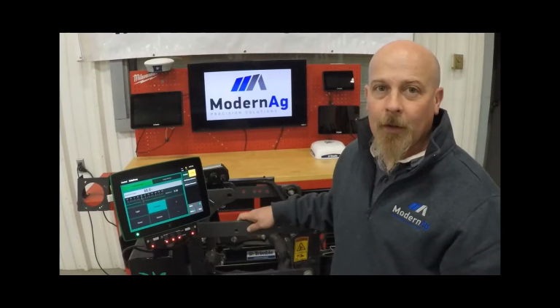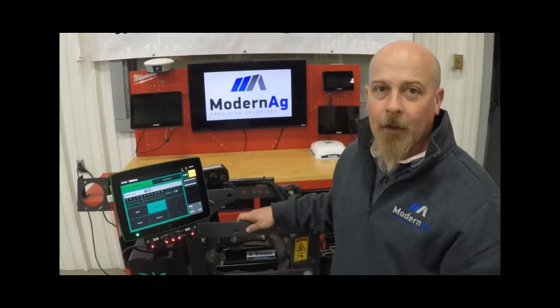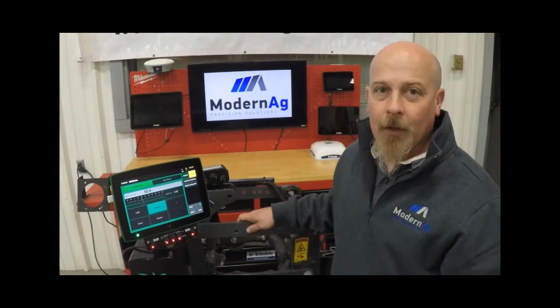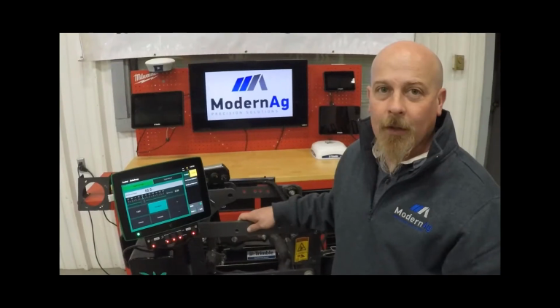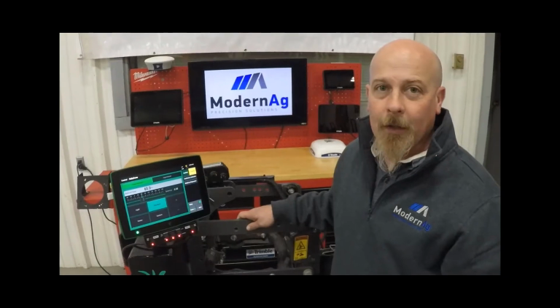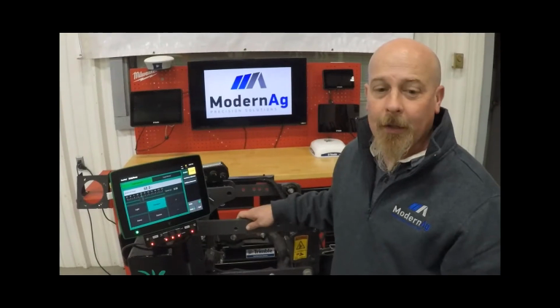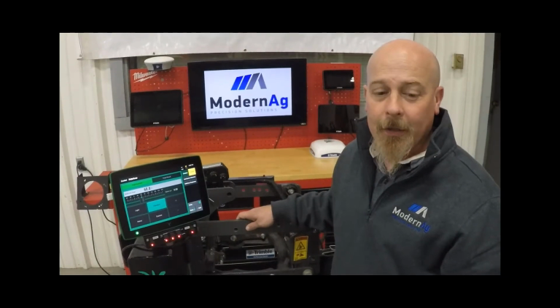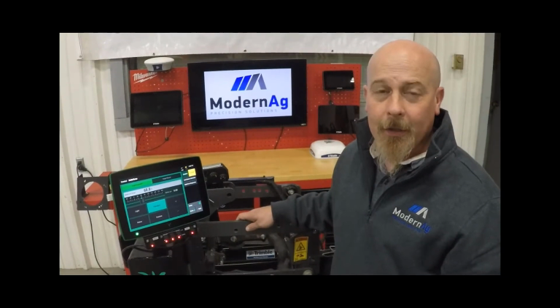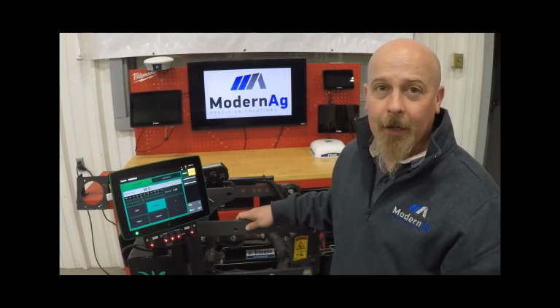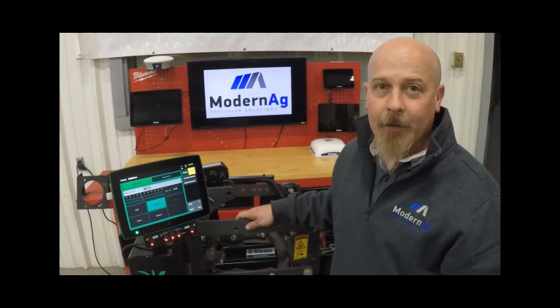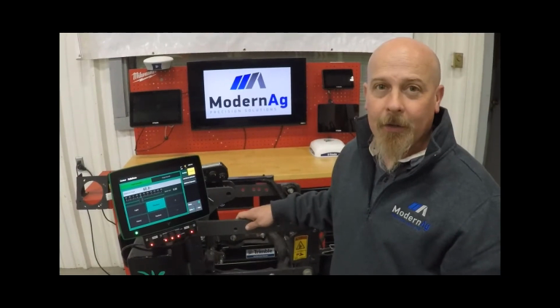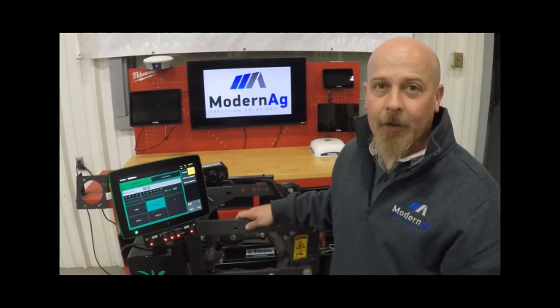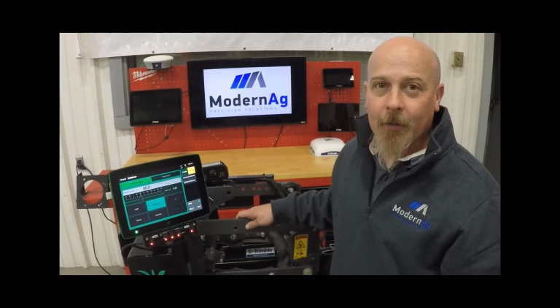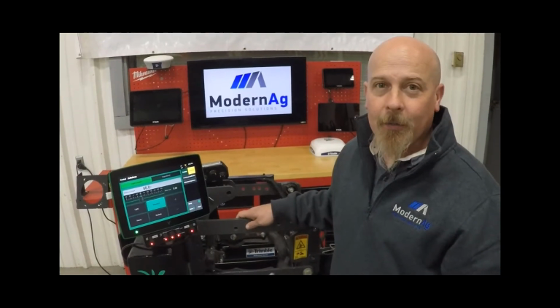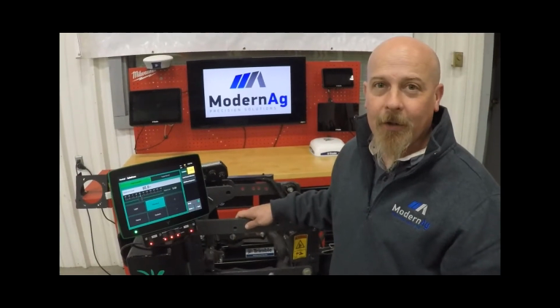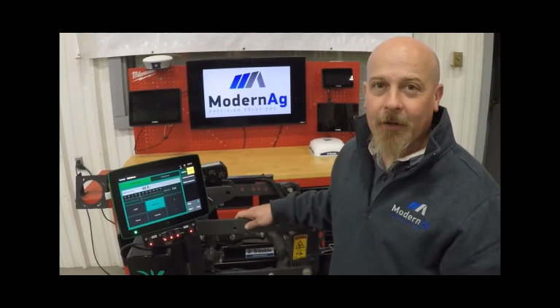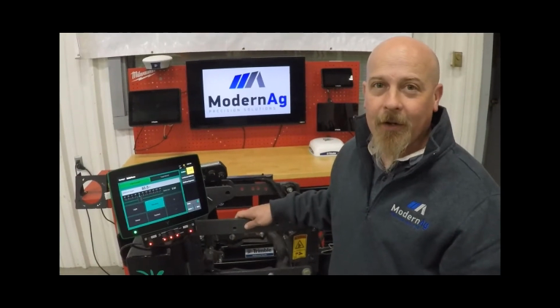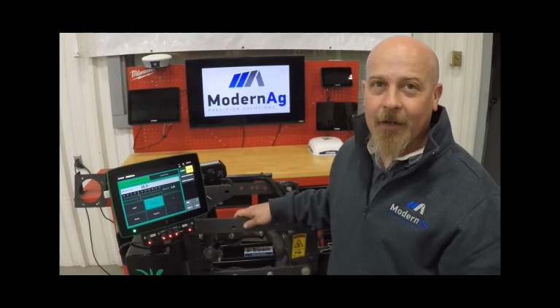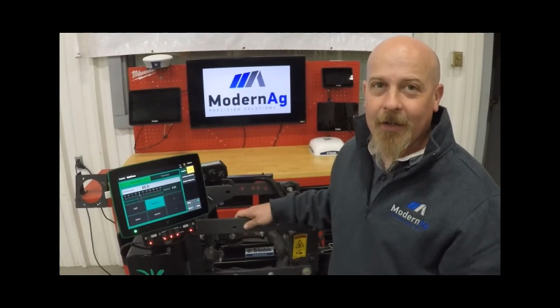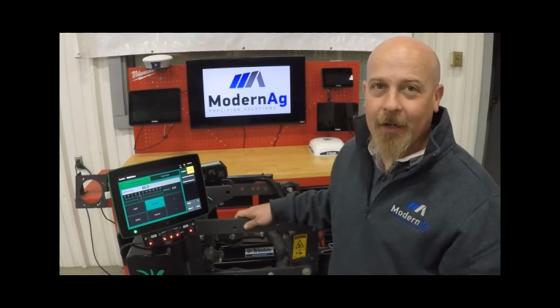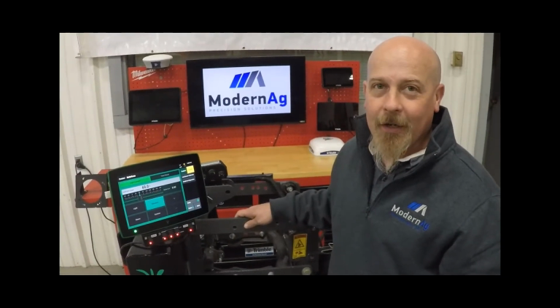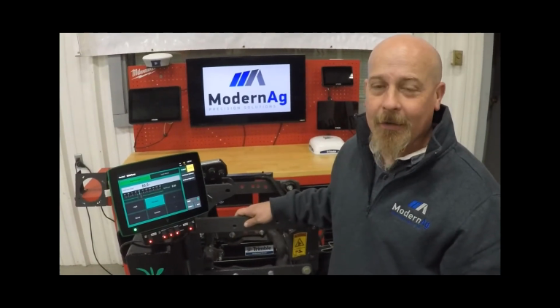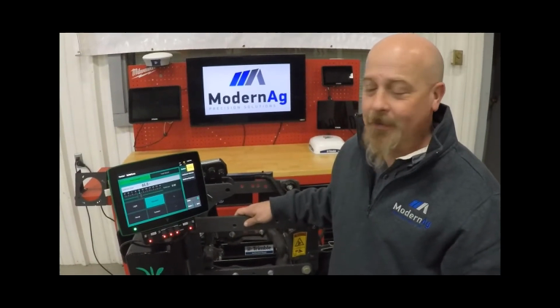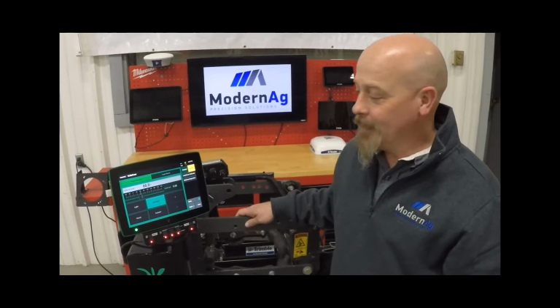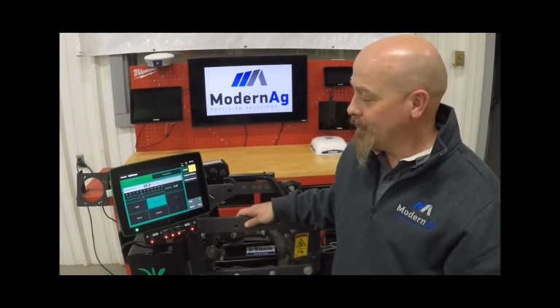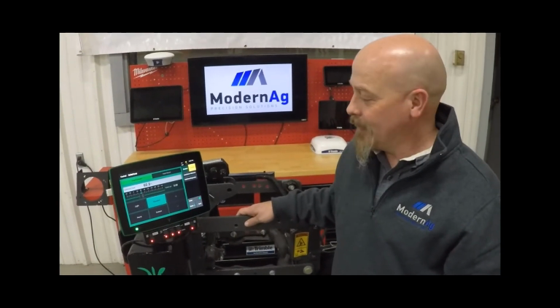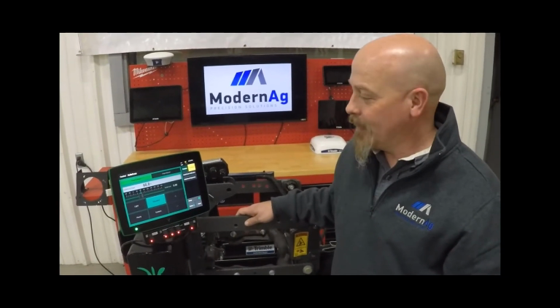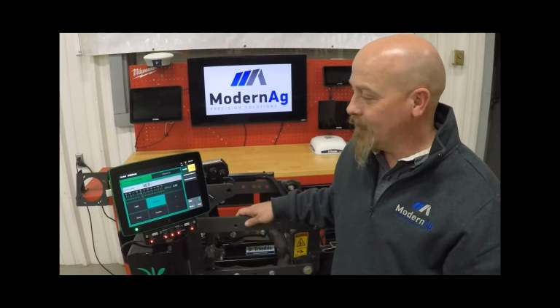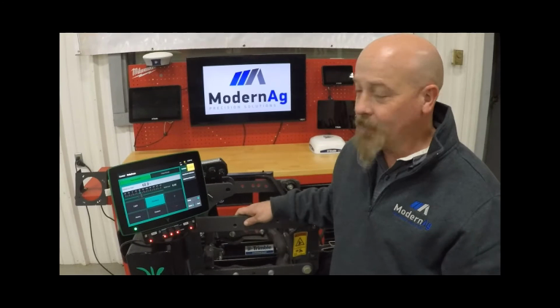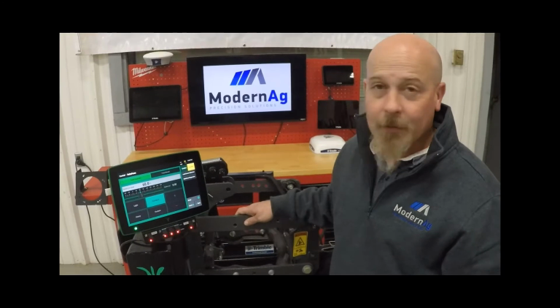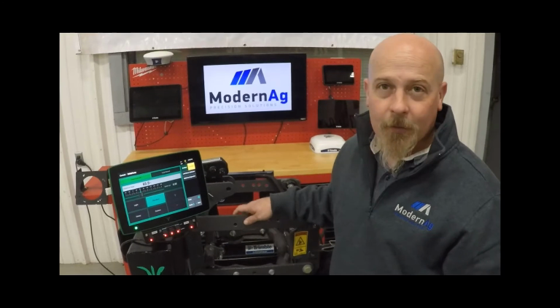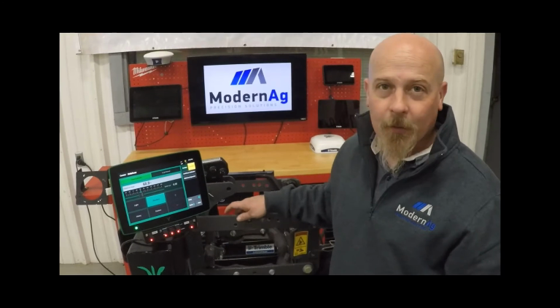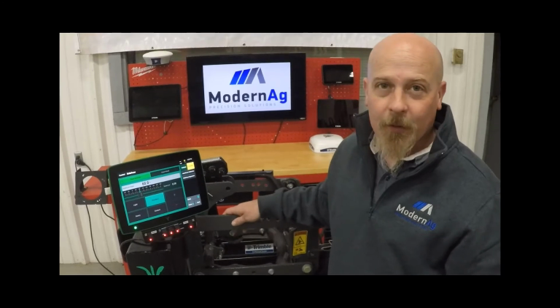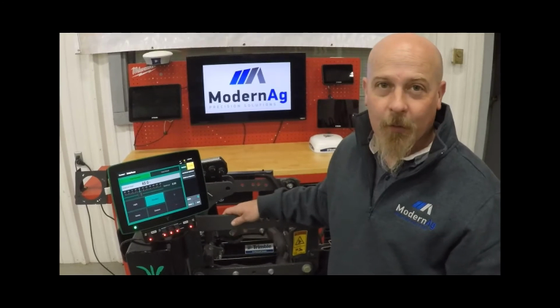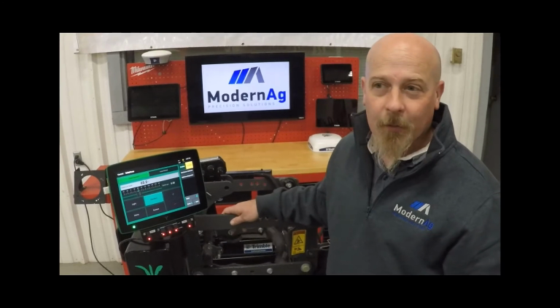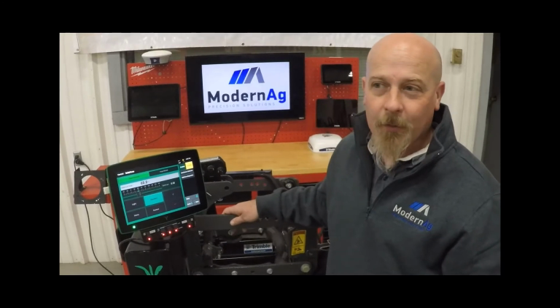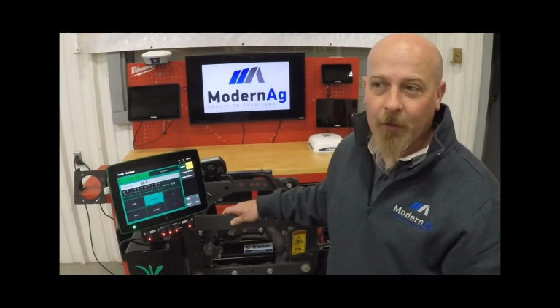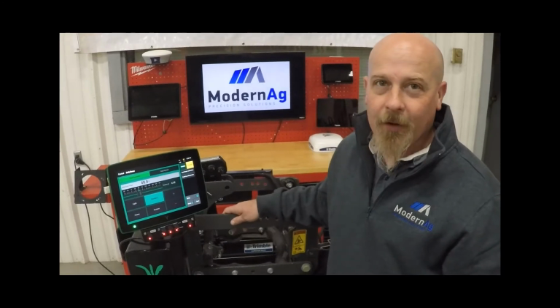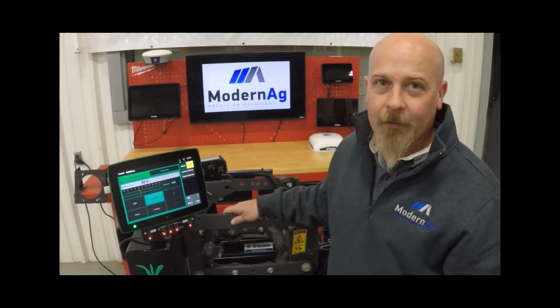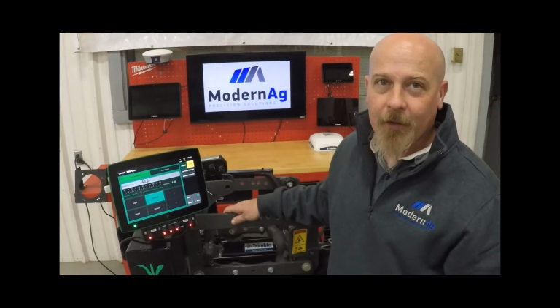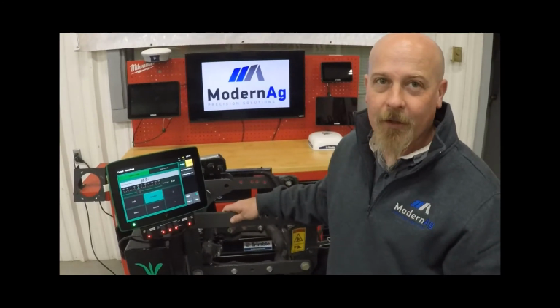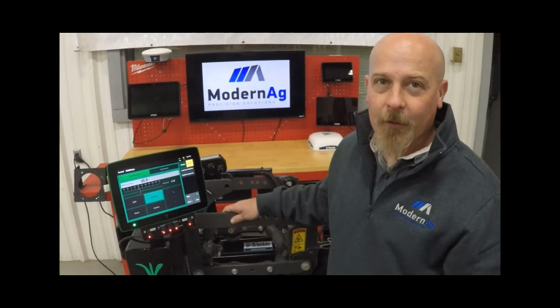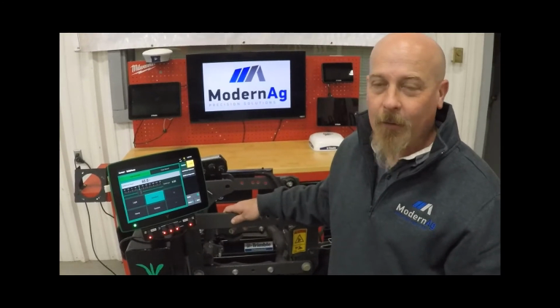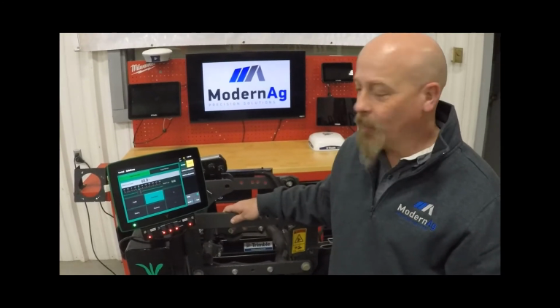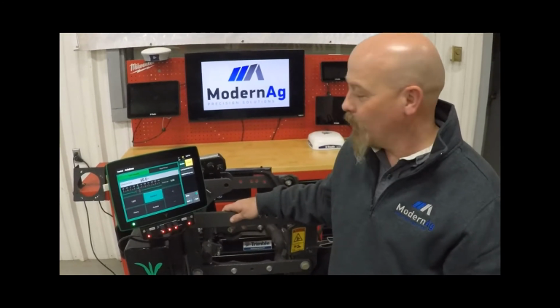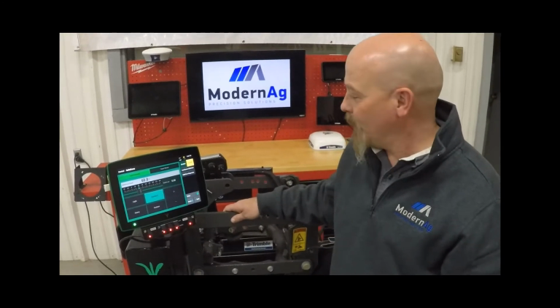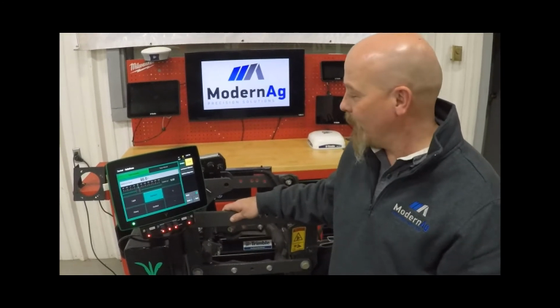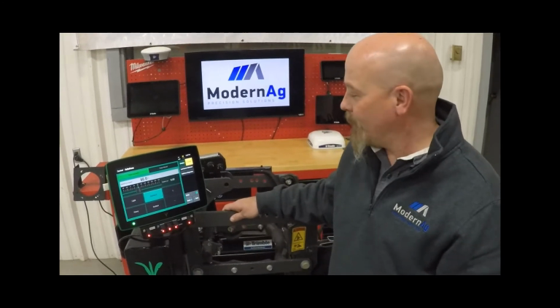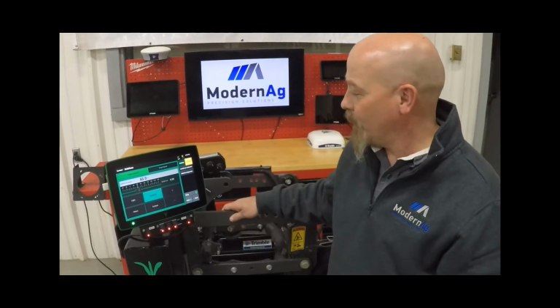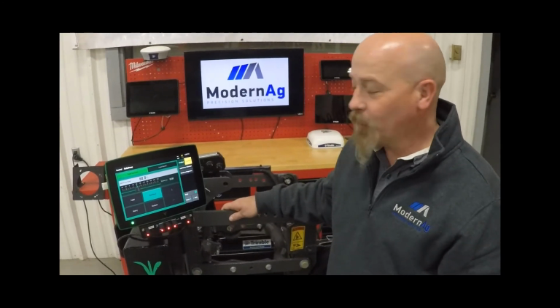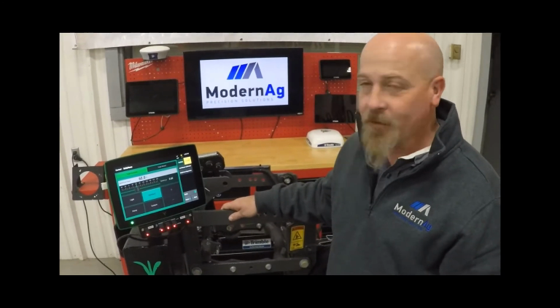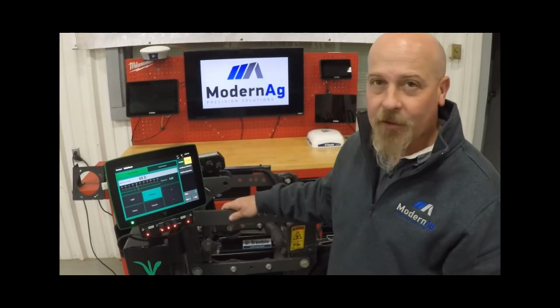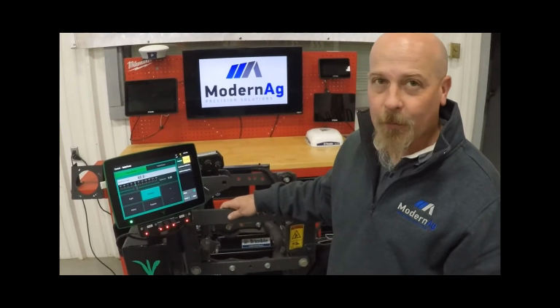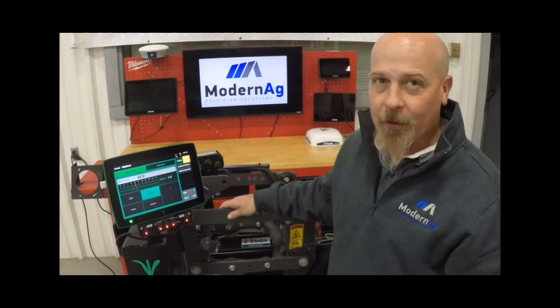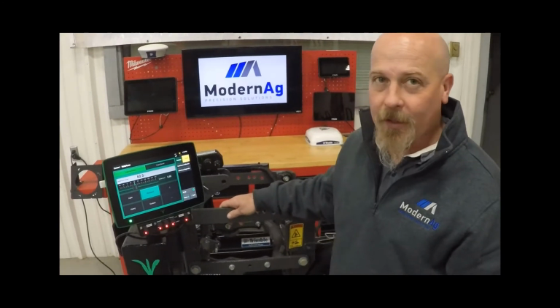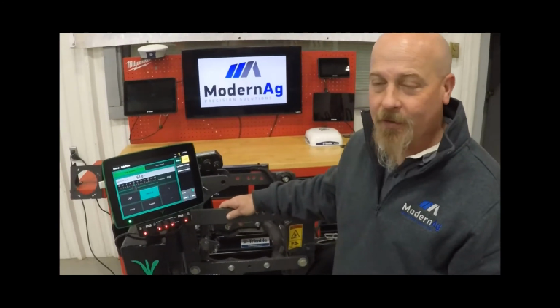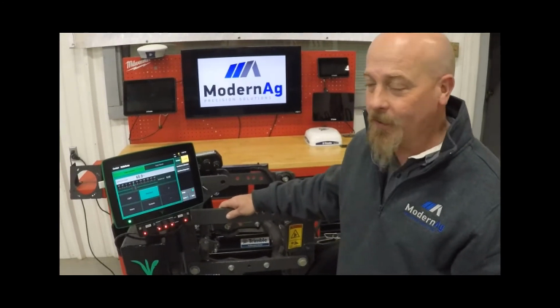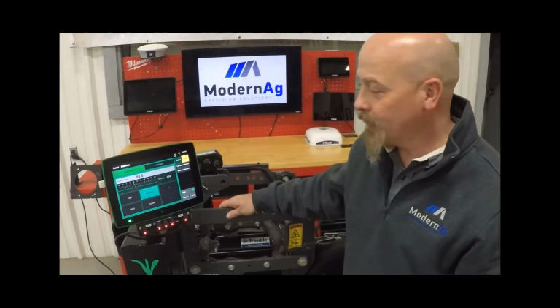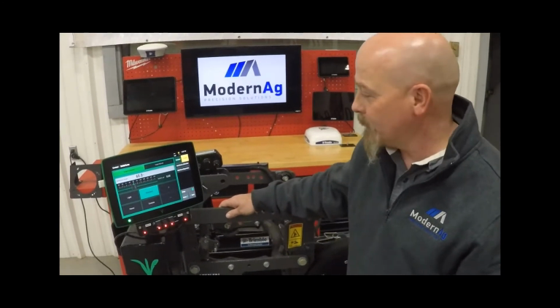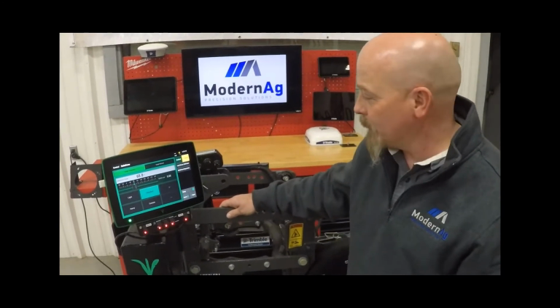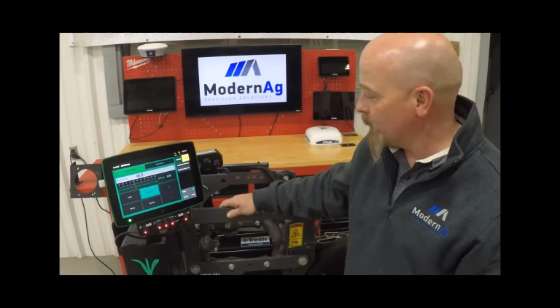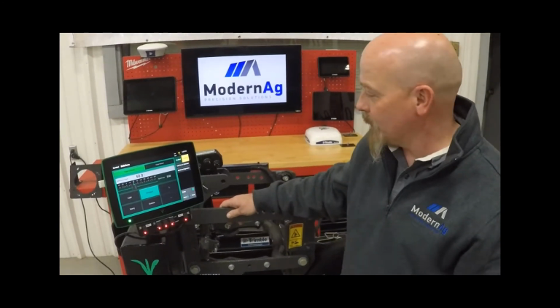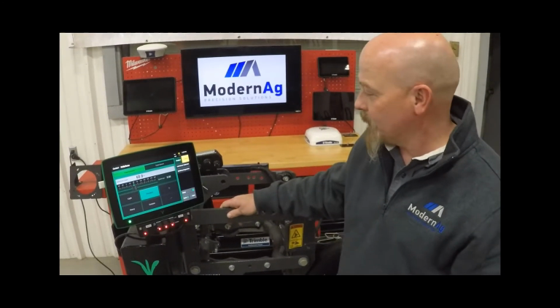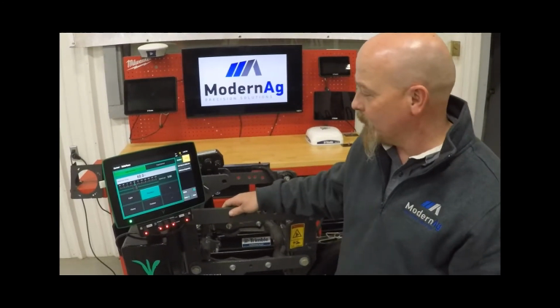Hi, Anthony here with Modern Ag. Today's 2021 product video will be covering Precision Planting's Delta Force system.